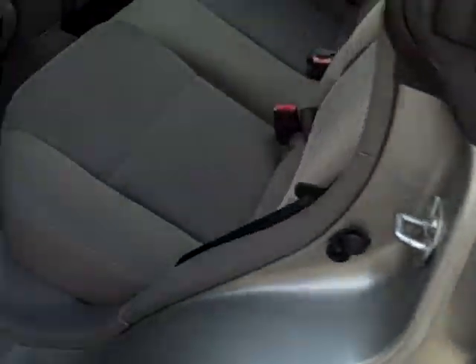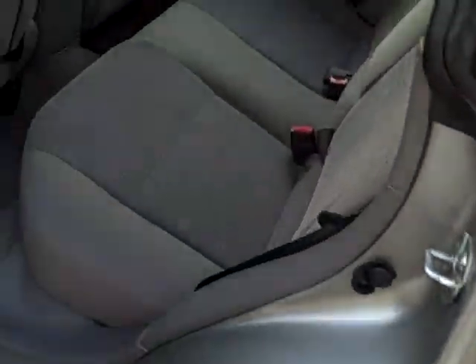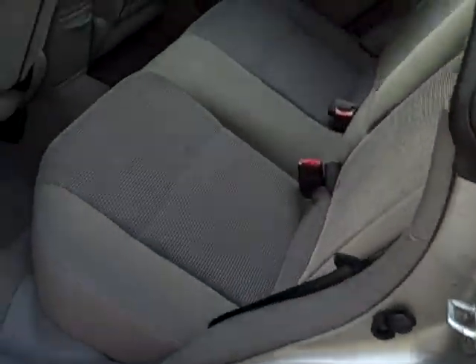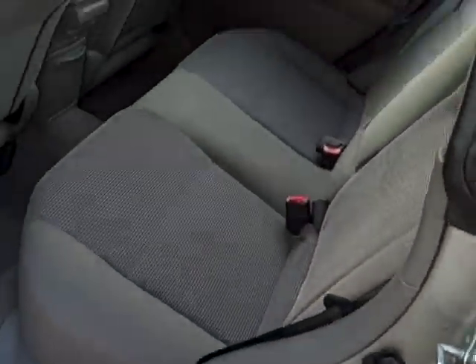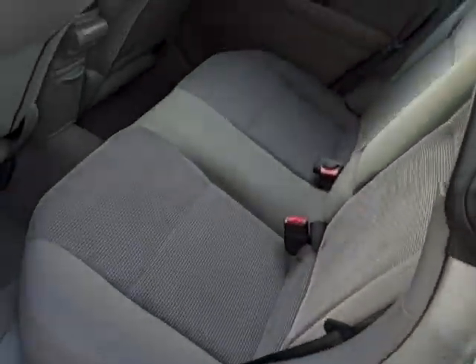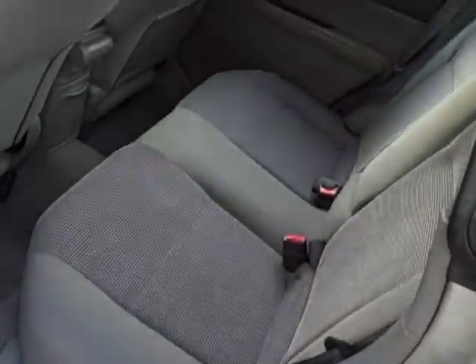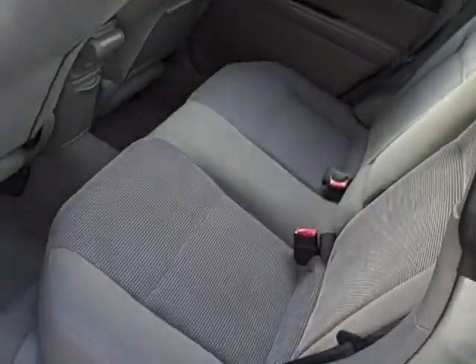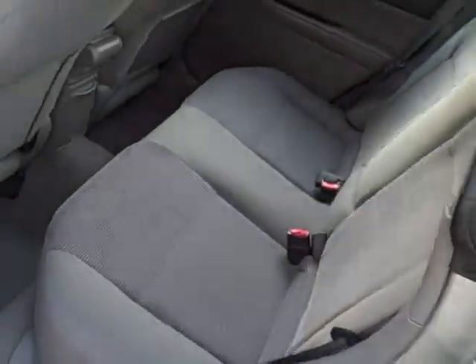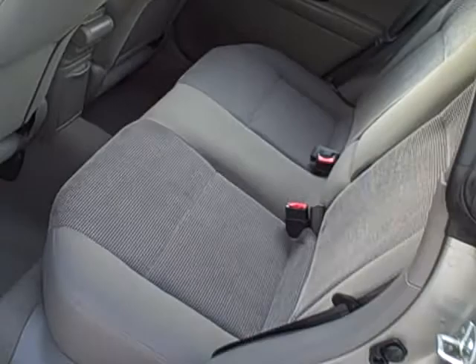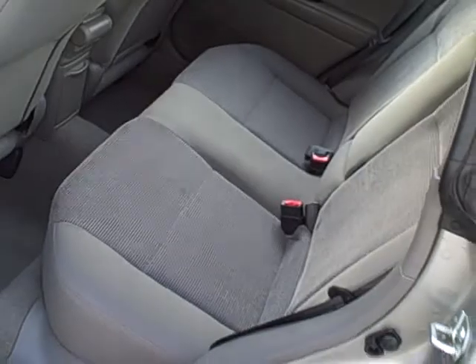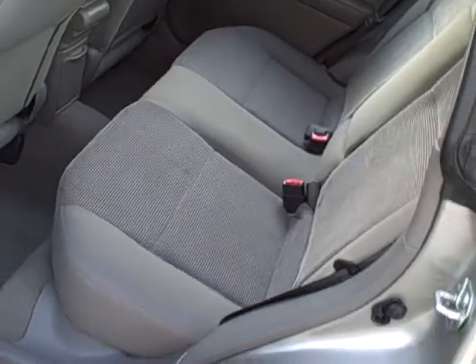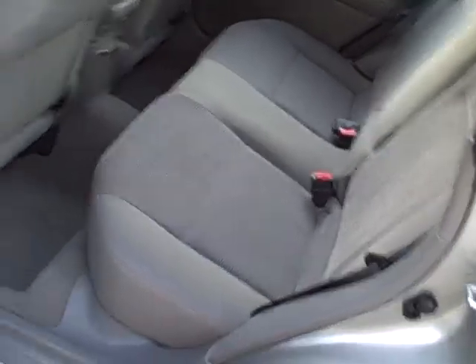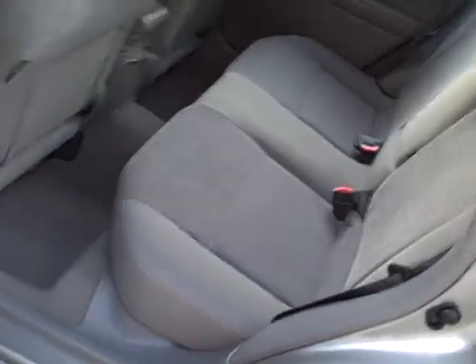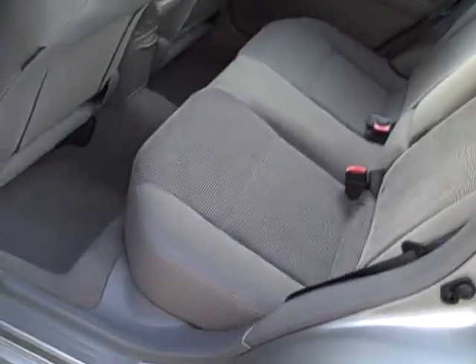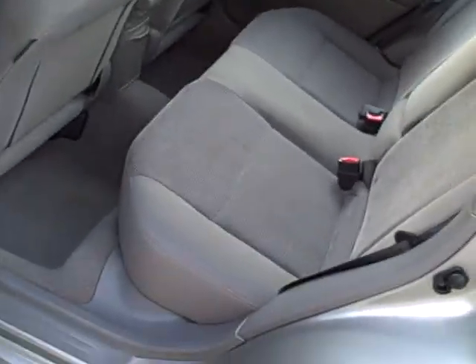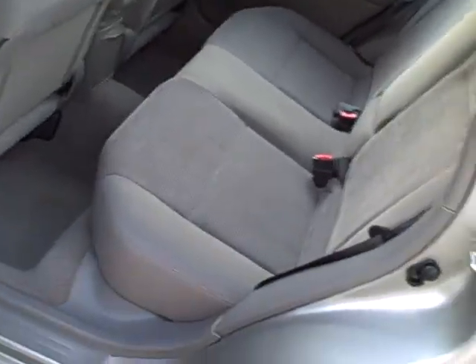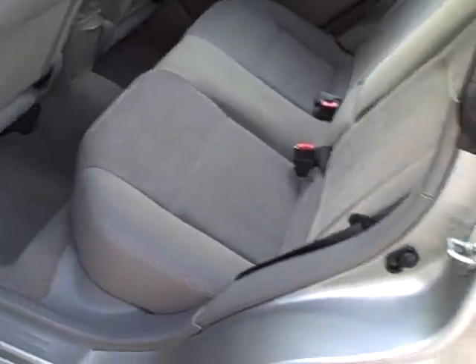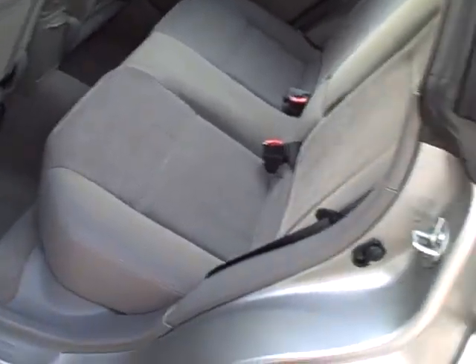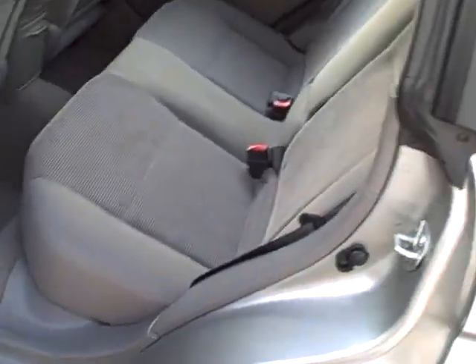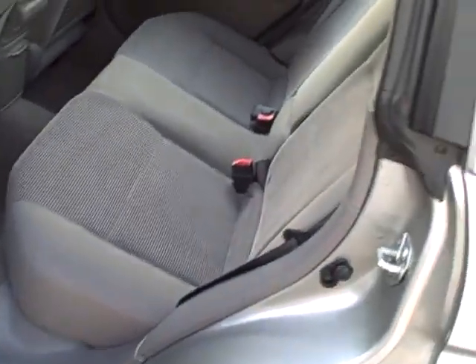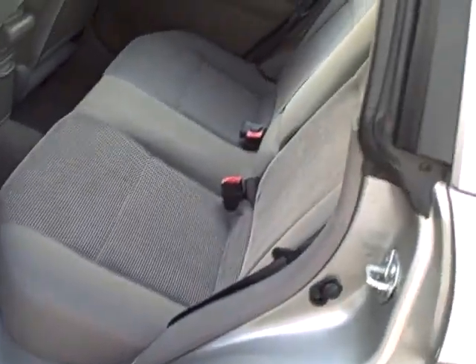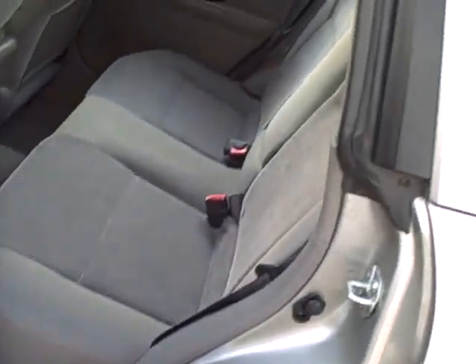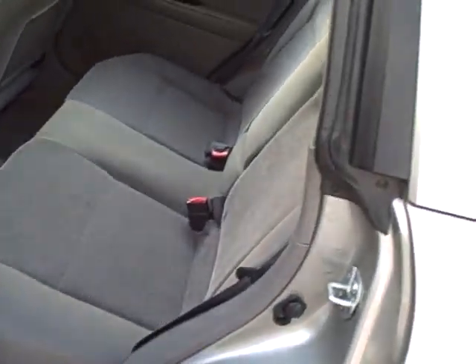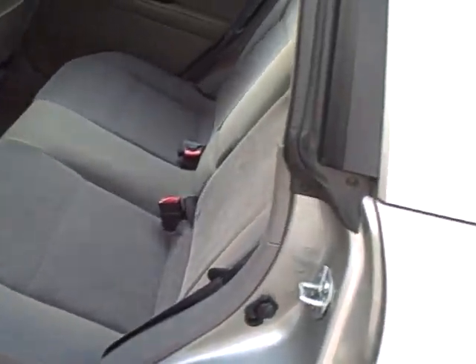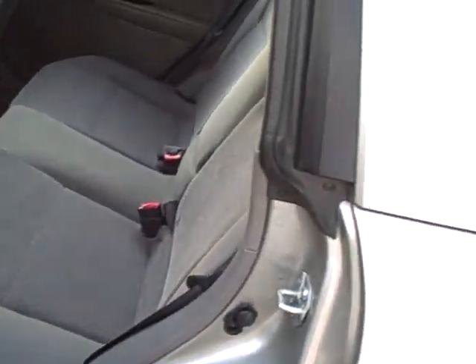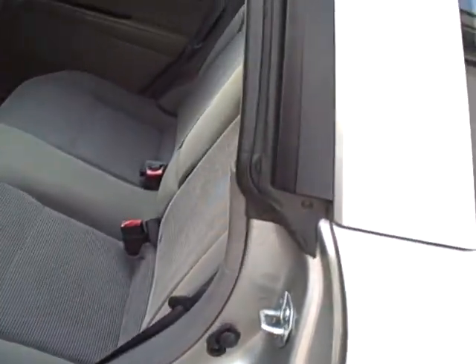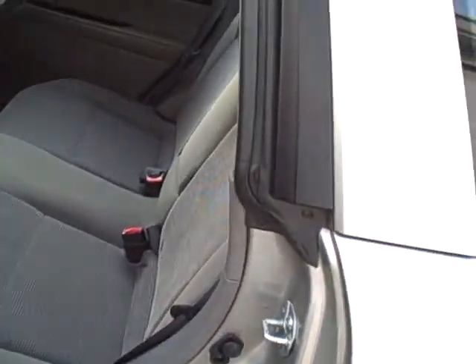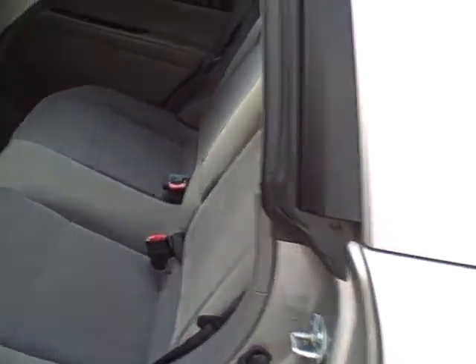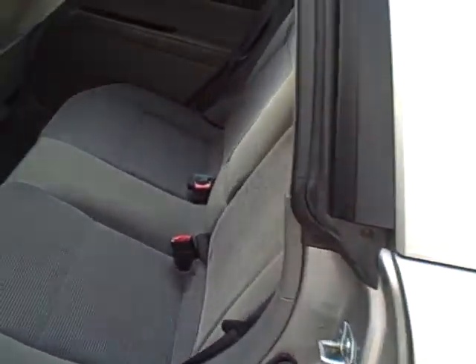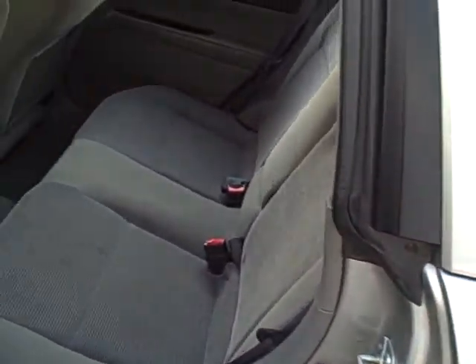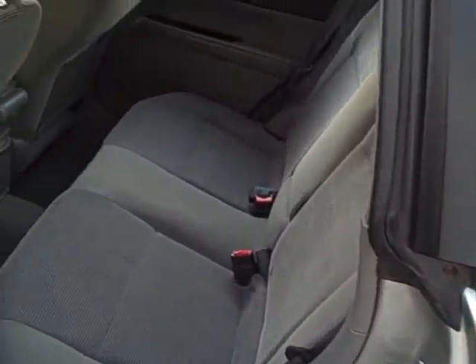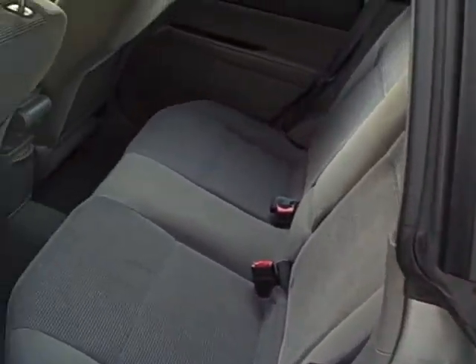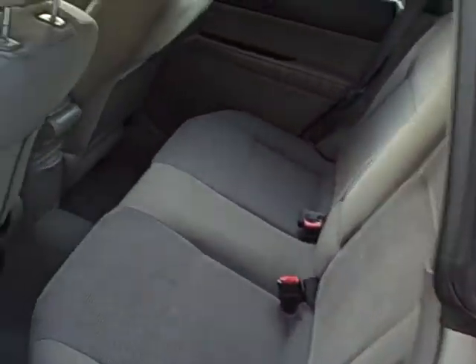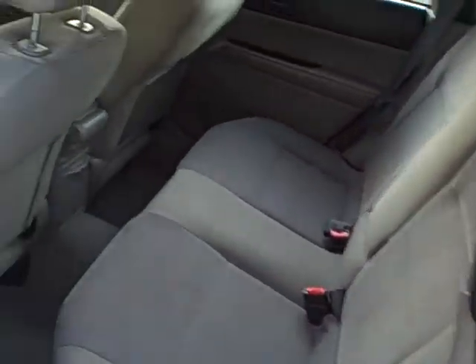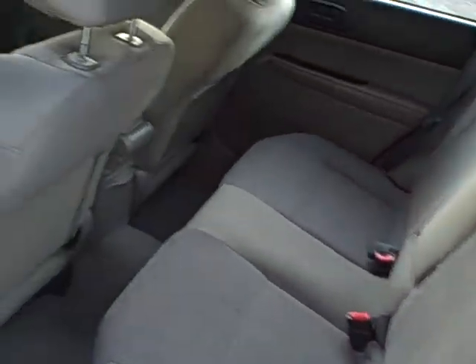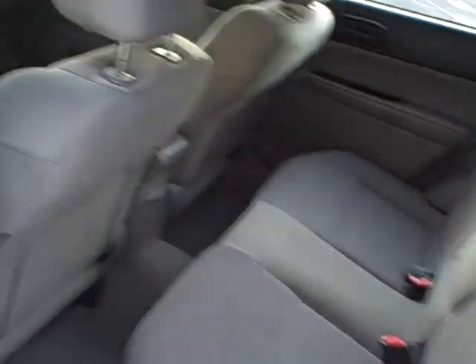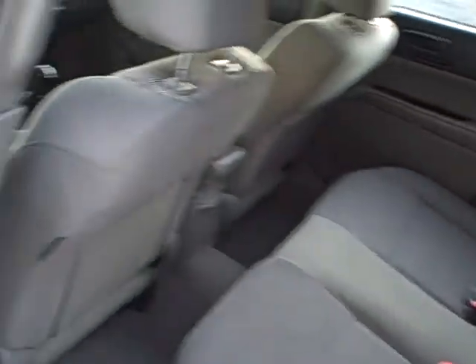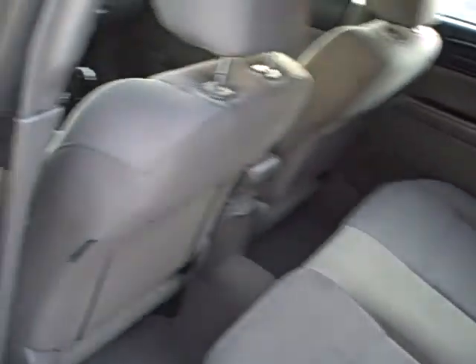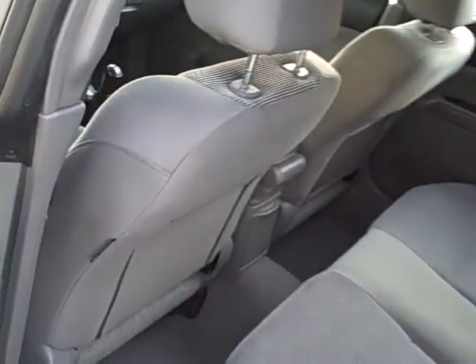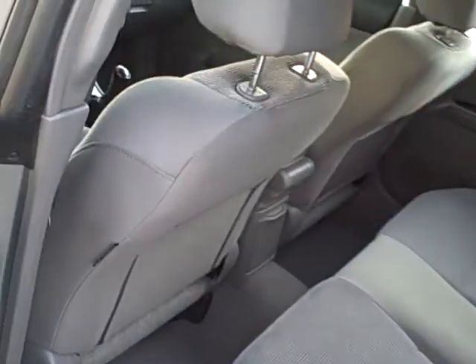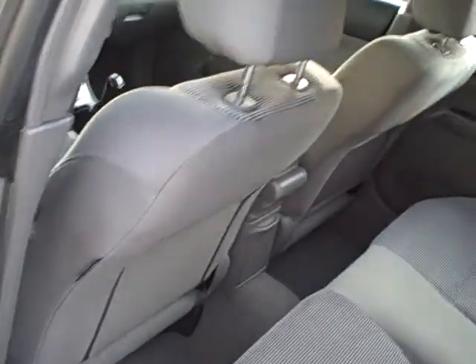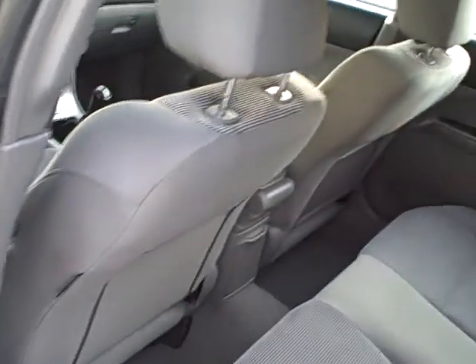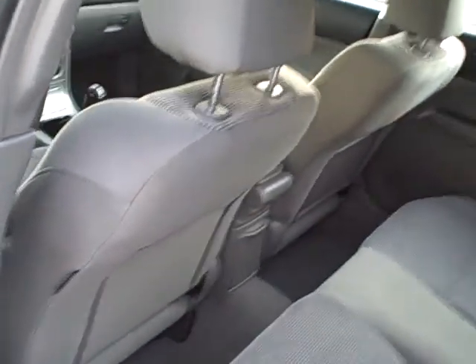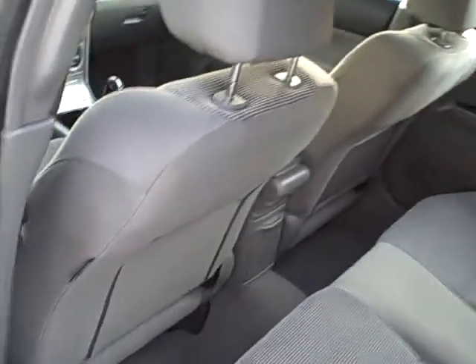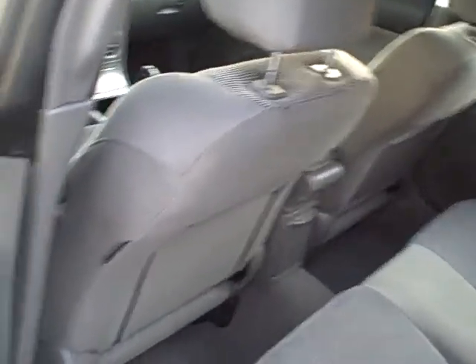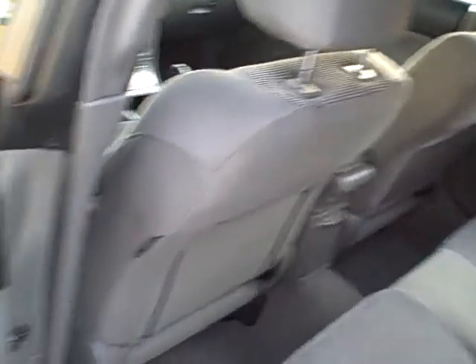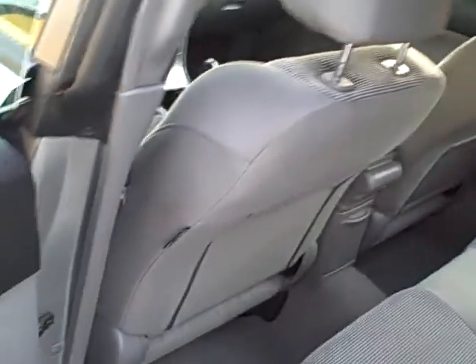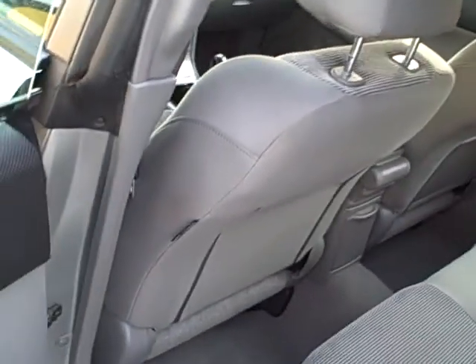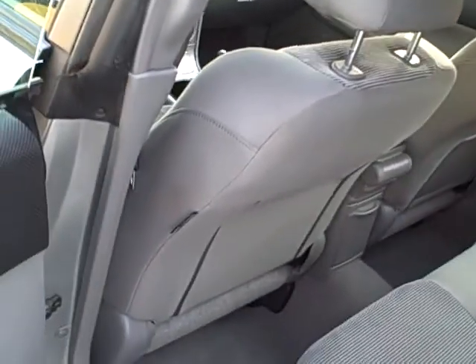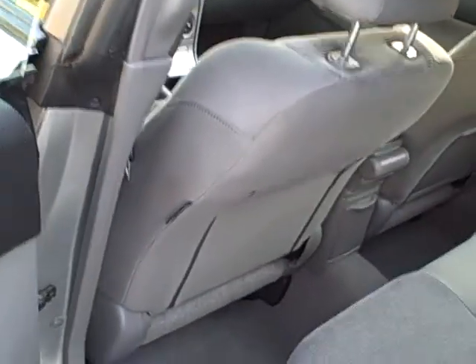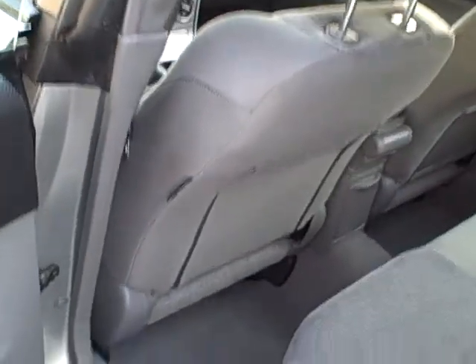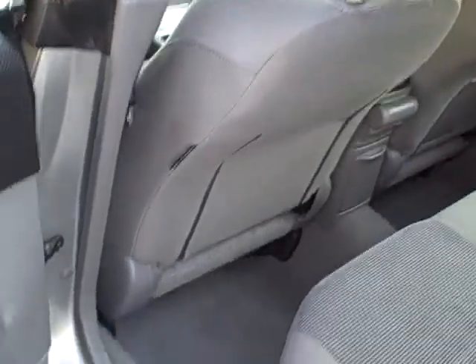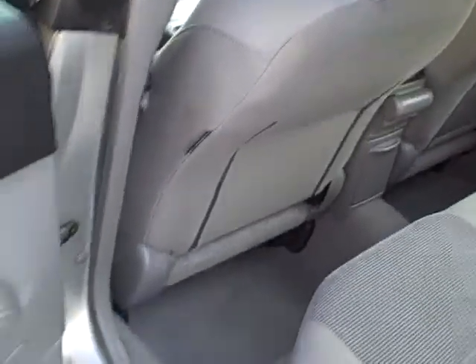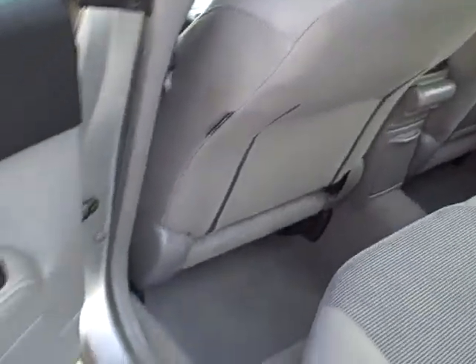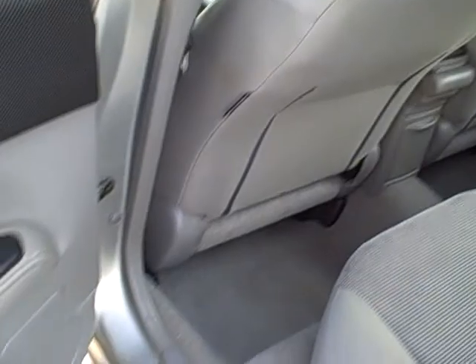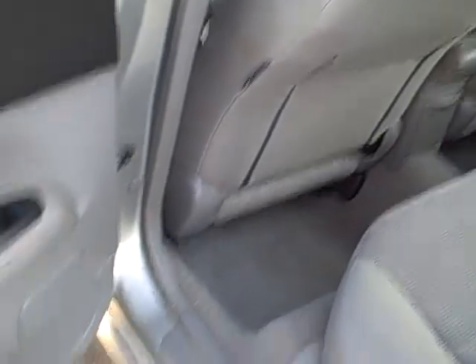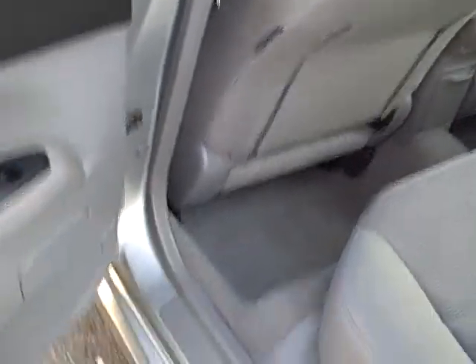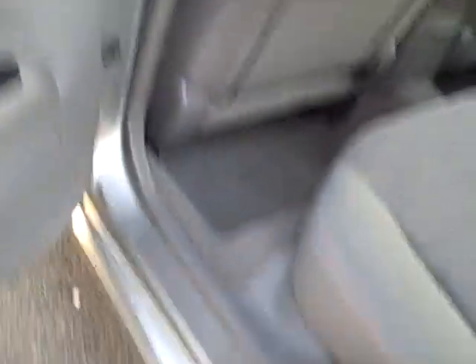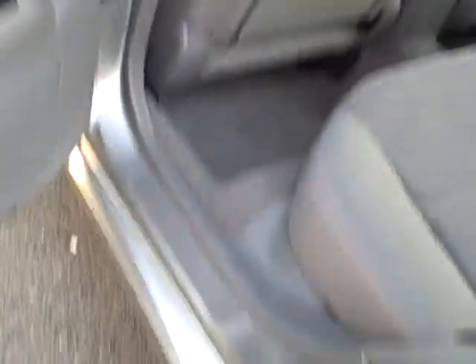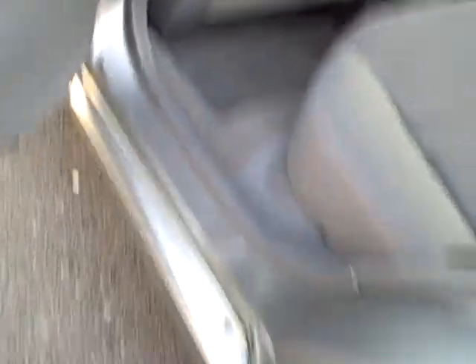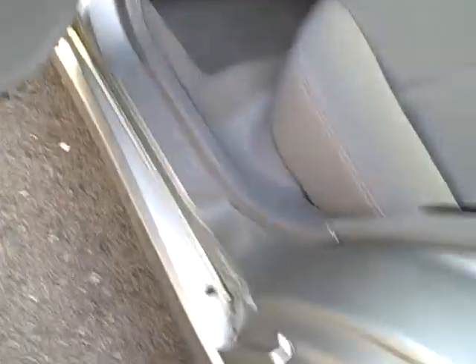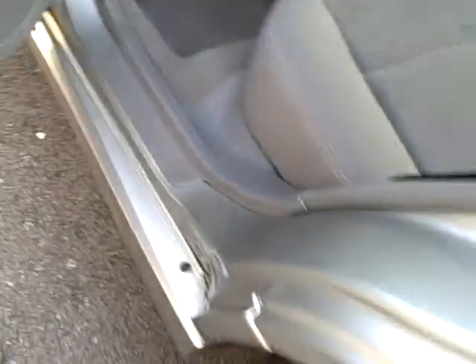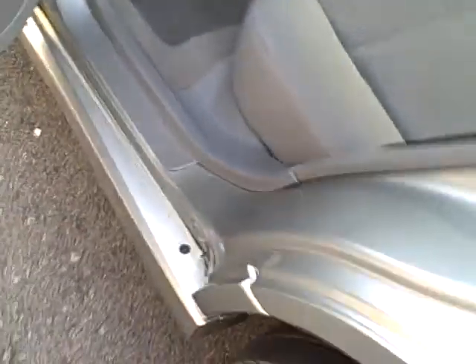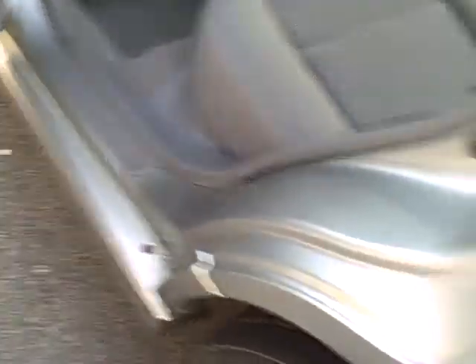Coming around toward the rear, driver's side — very clean and again very spacious. You can see the side airbags there.